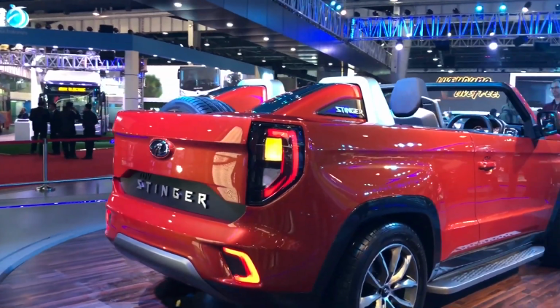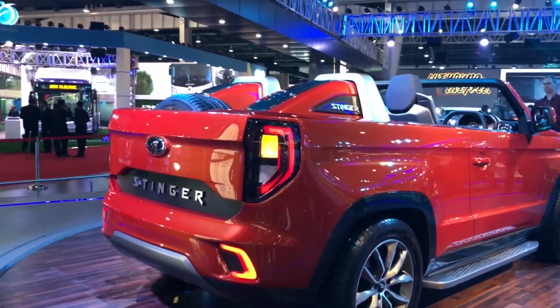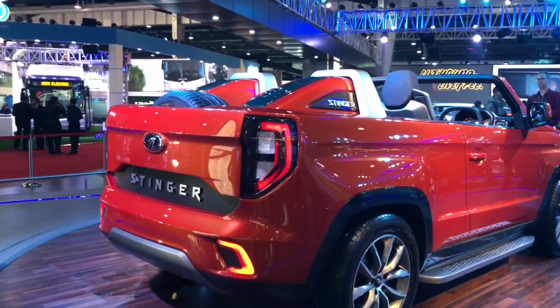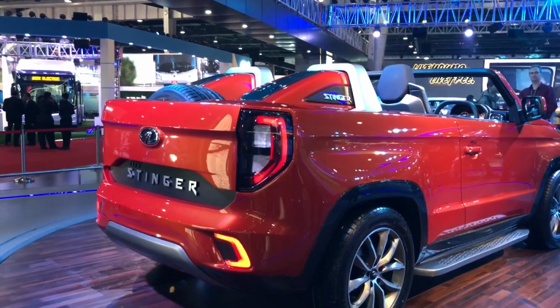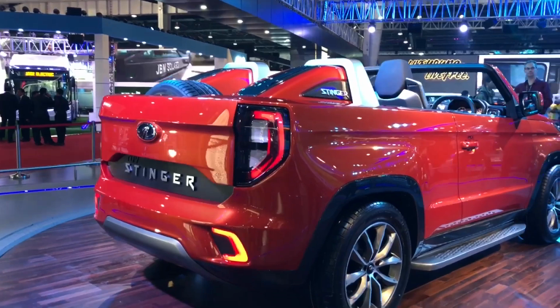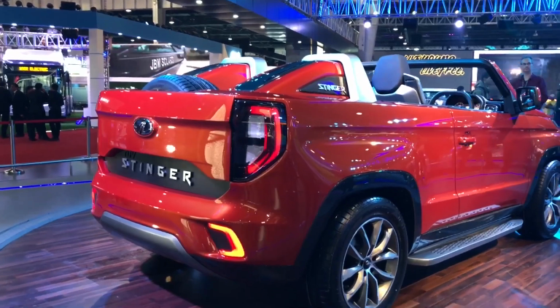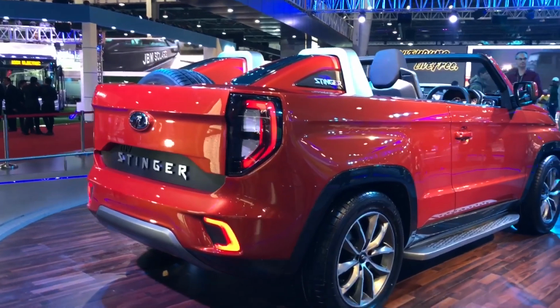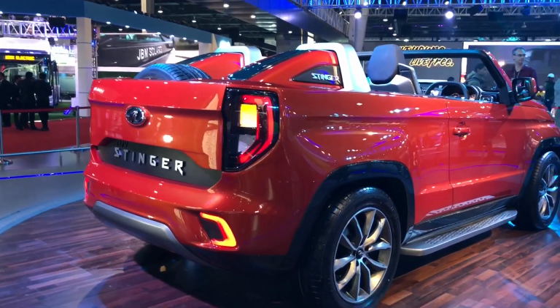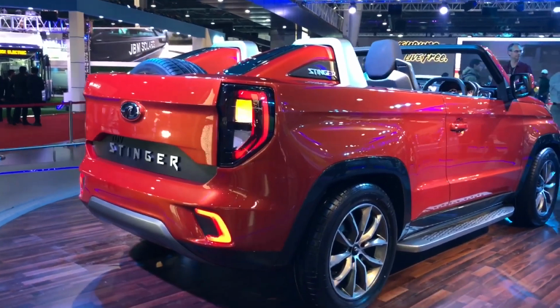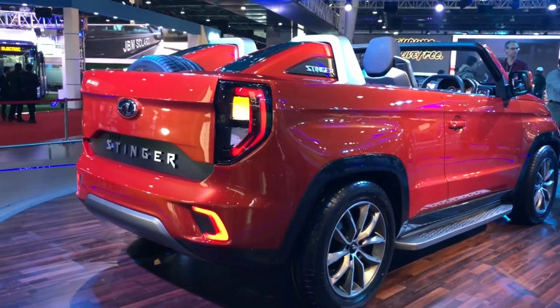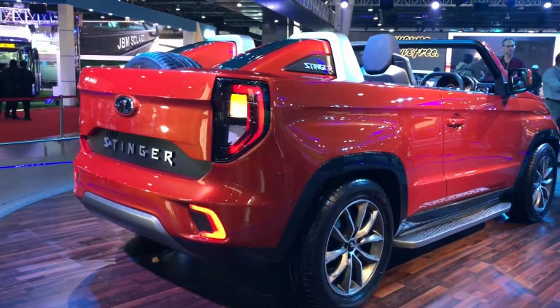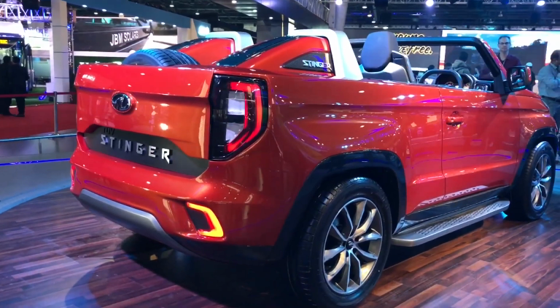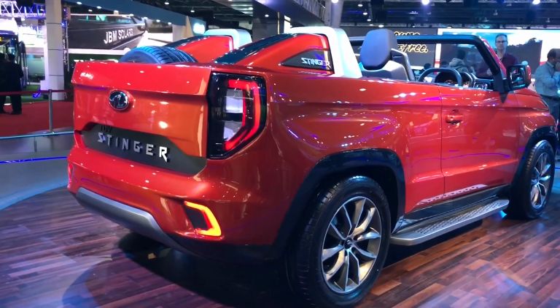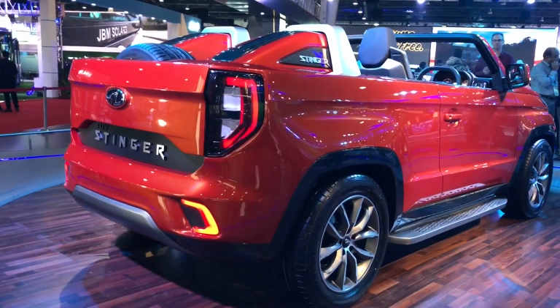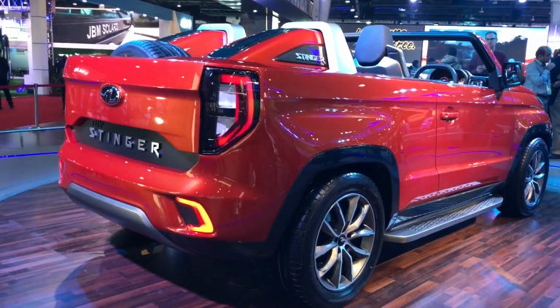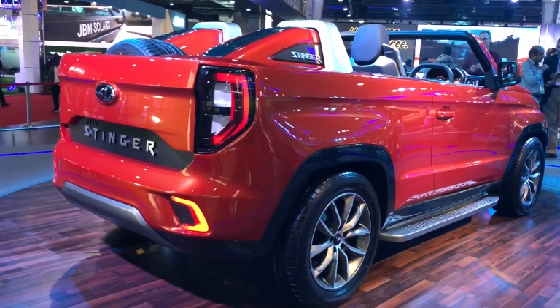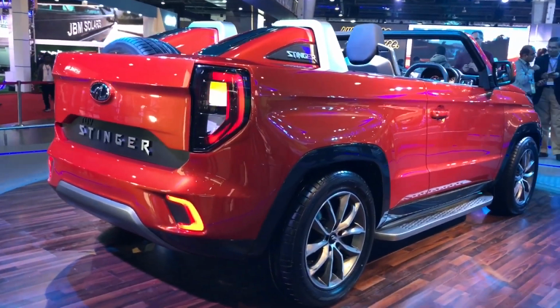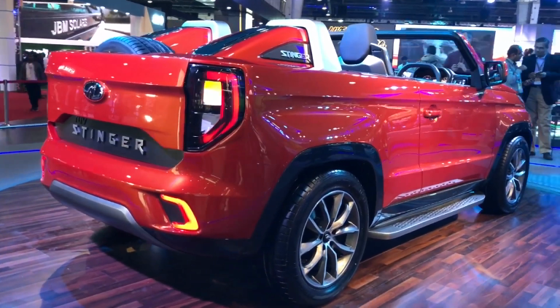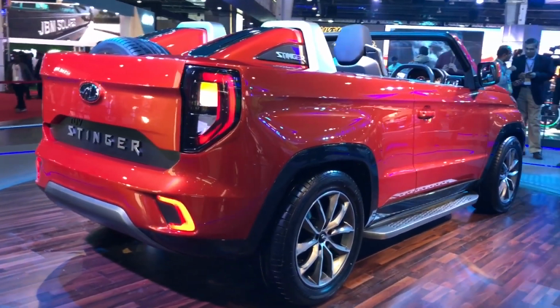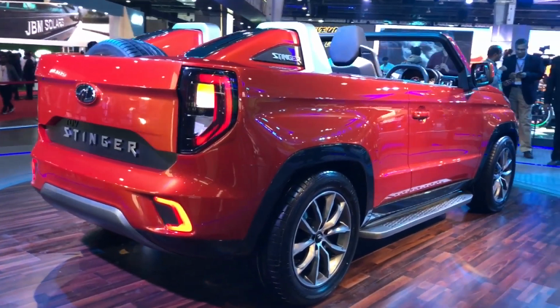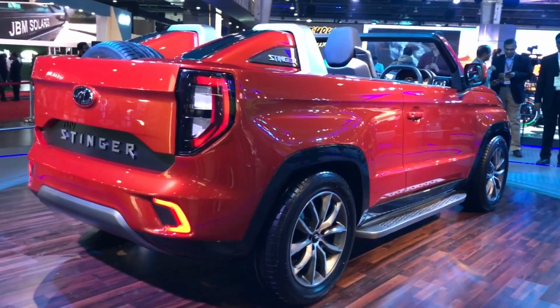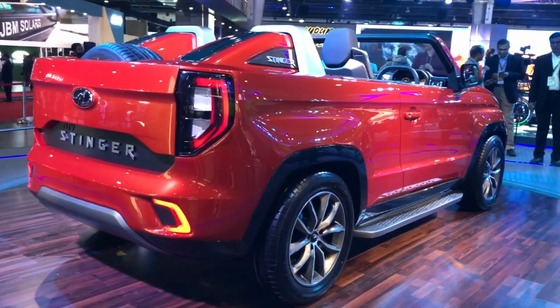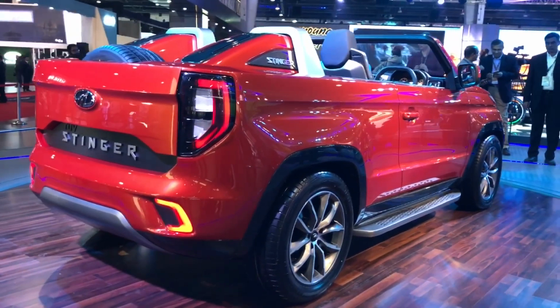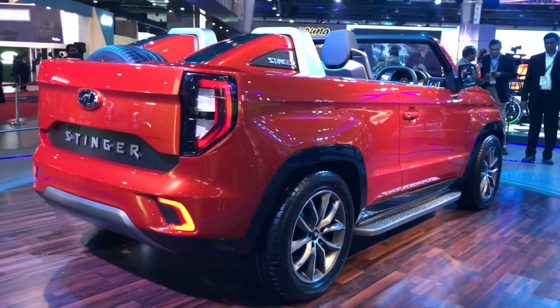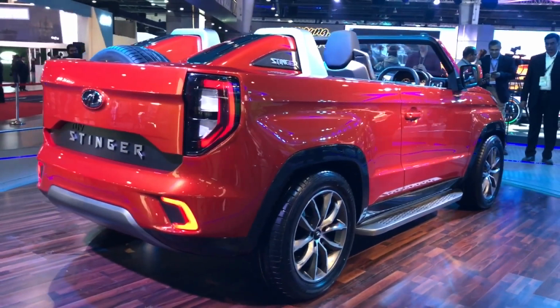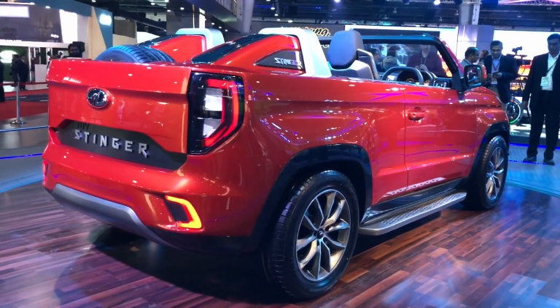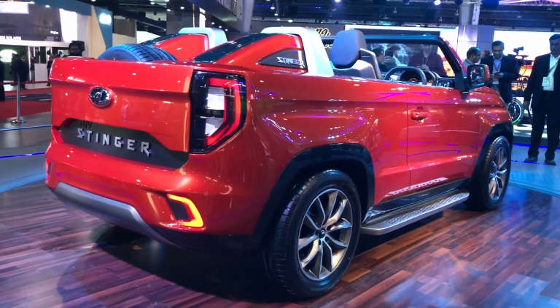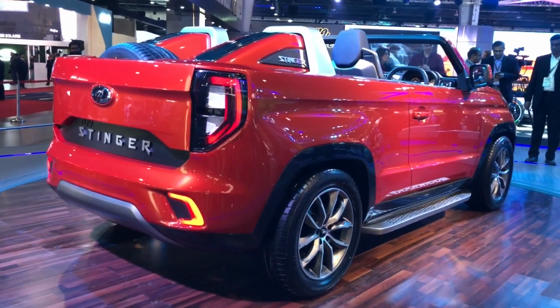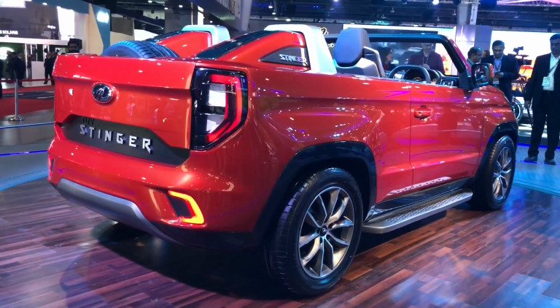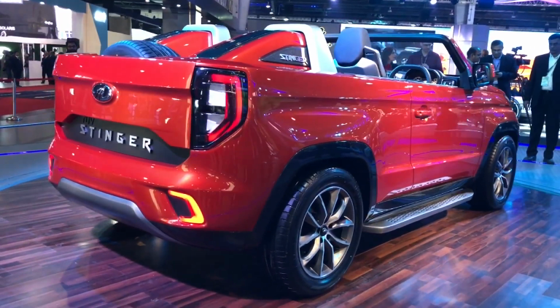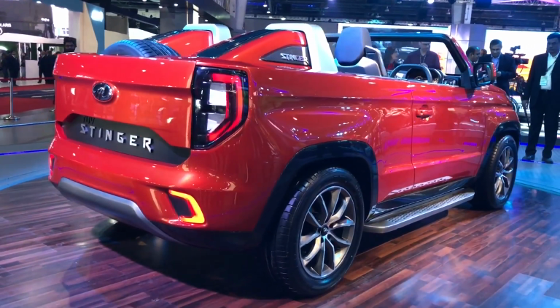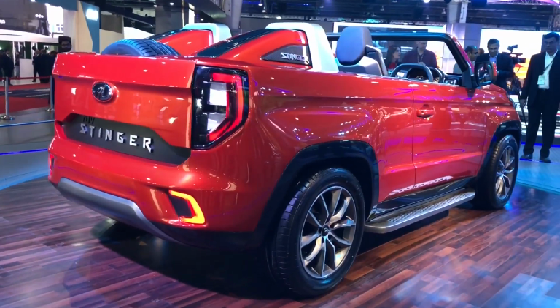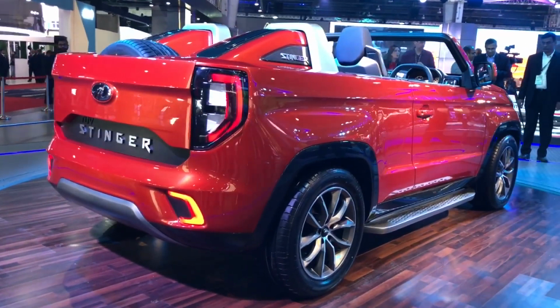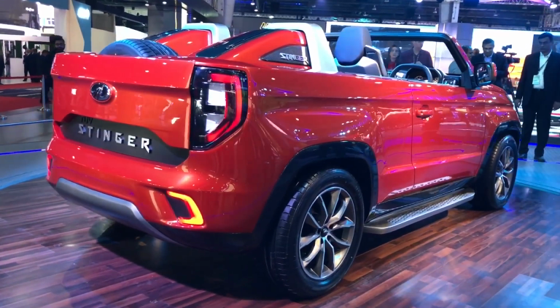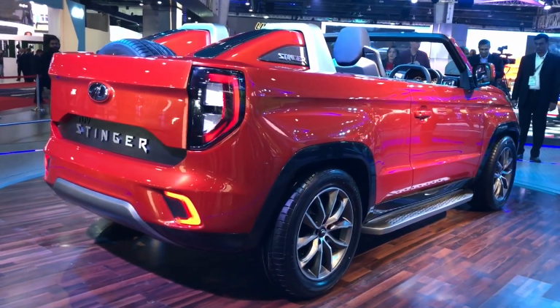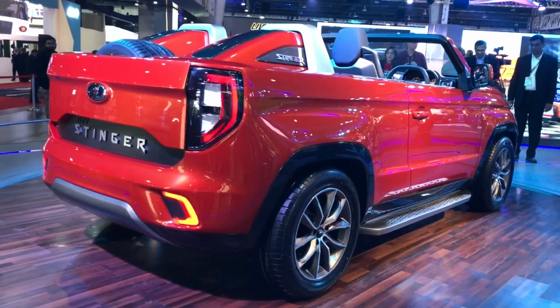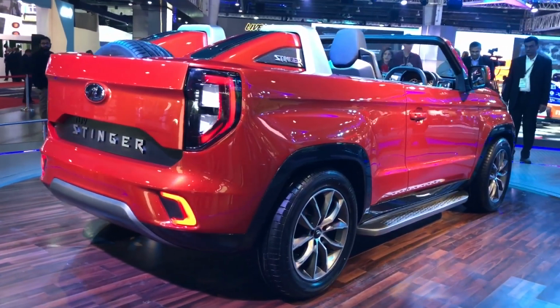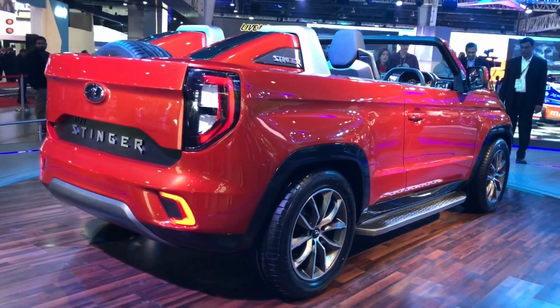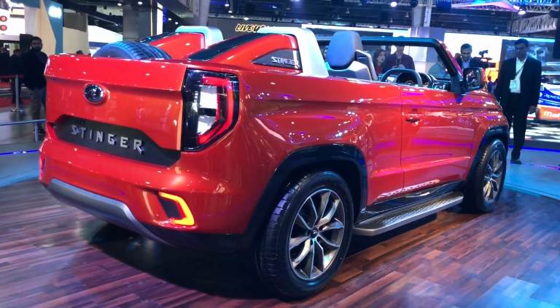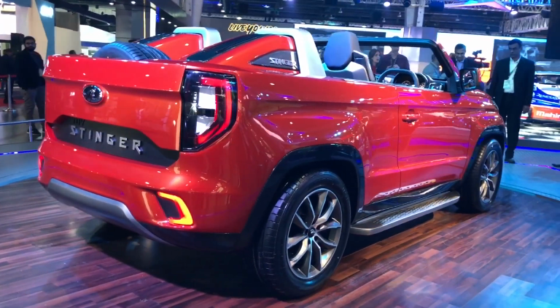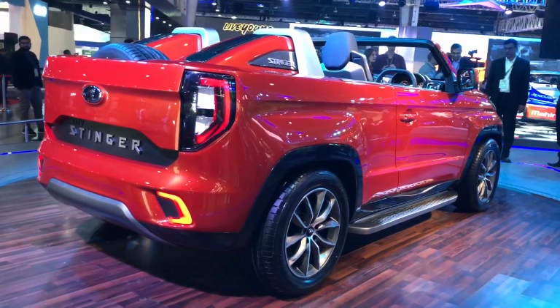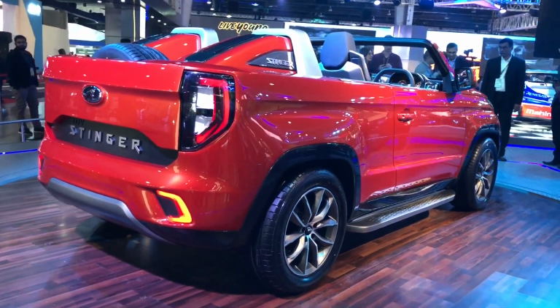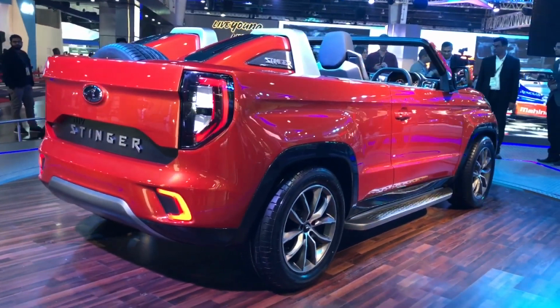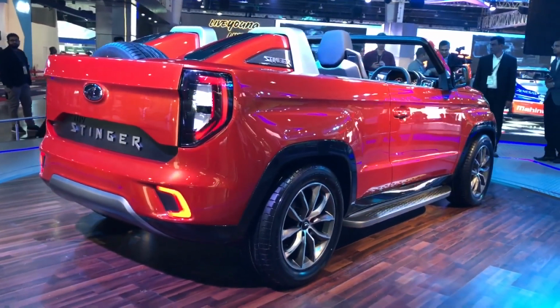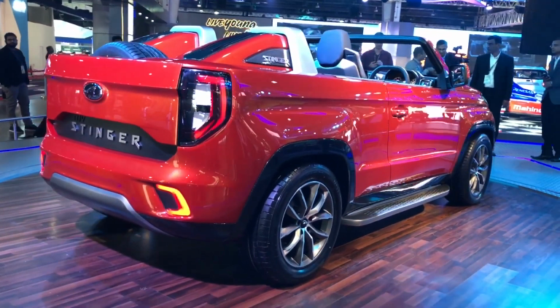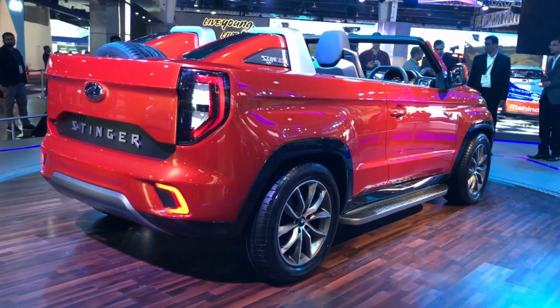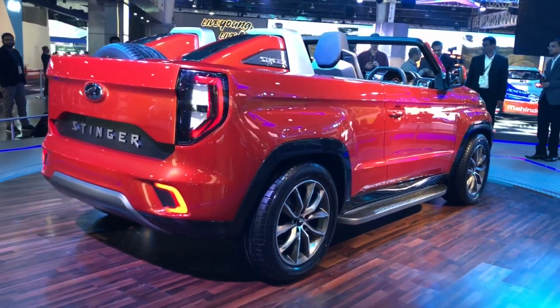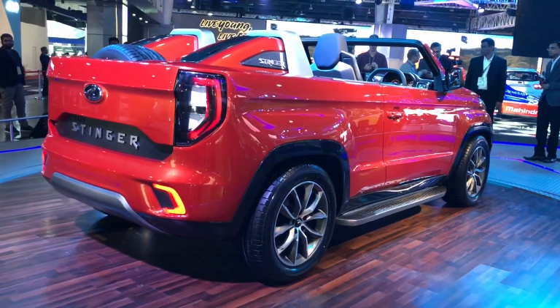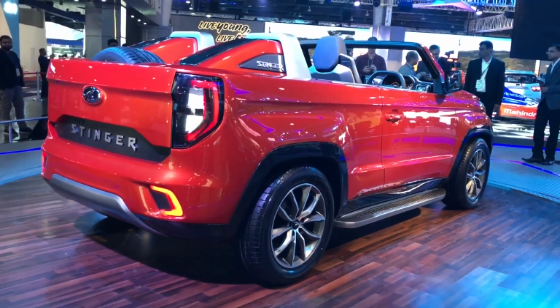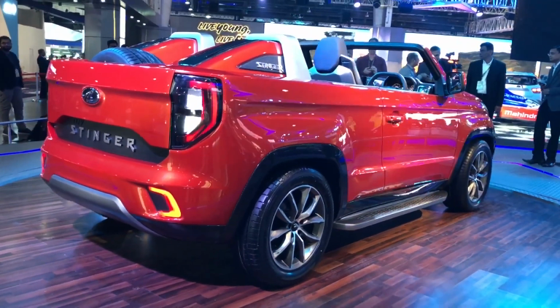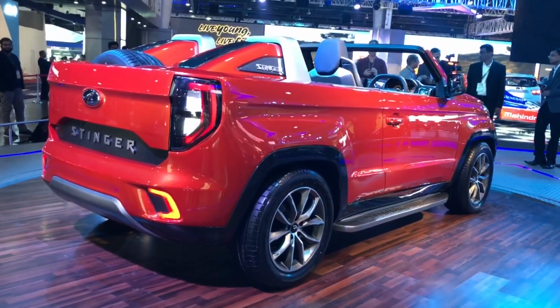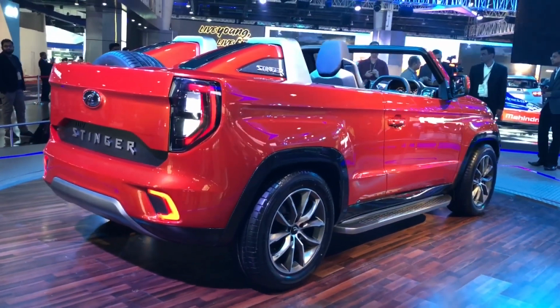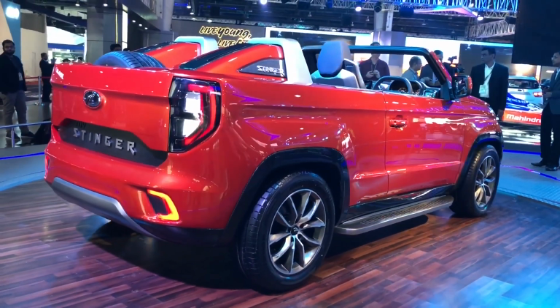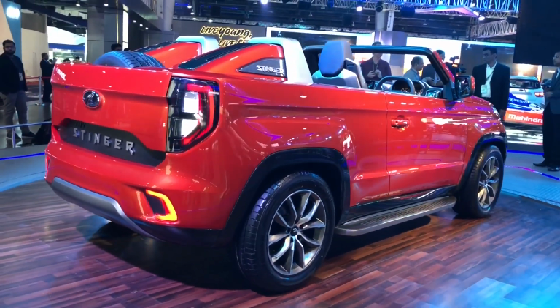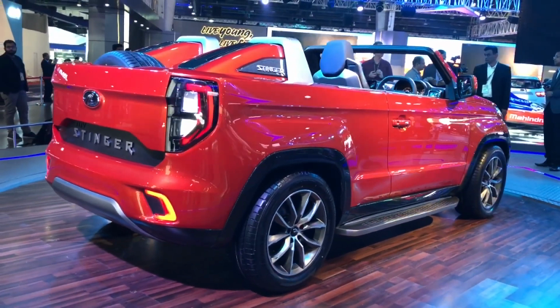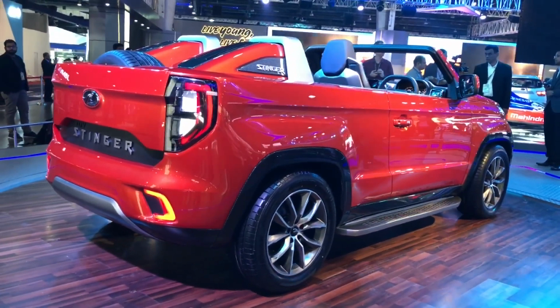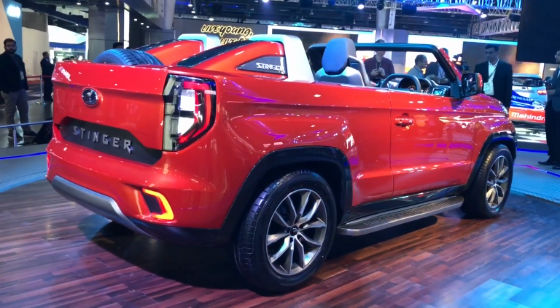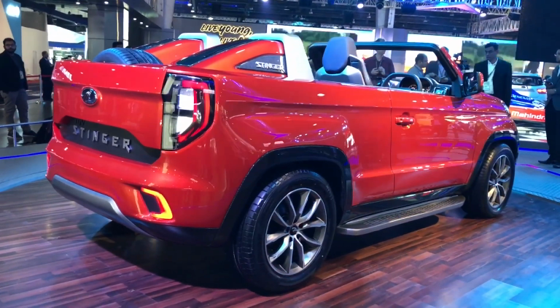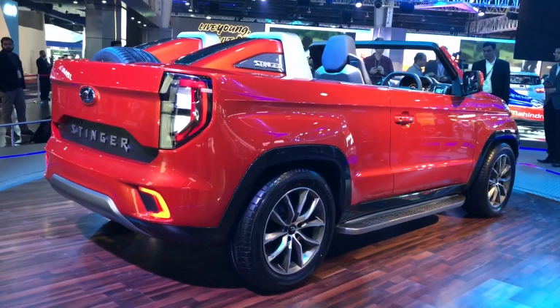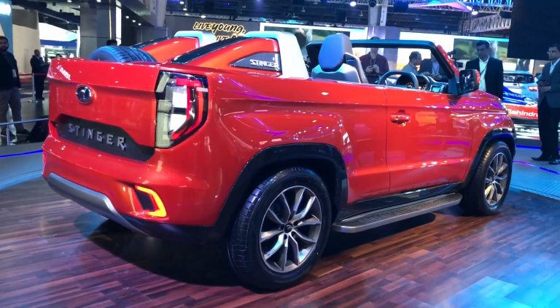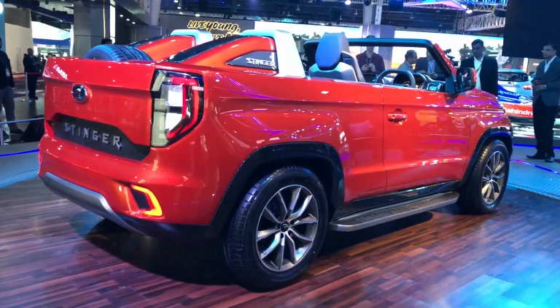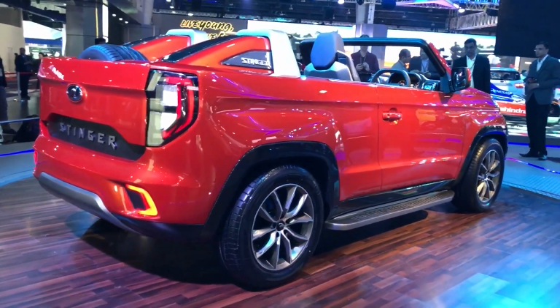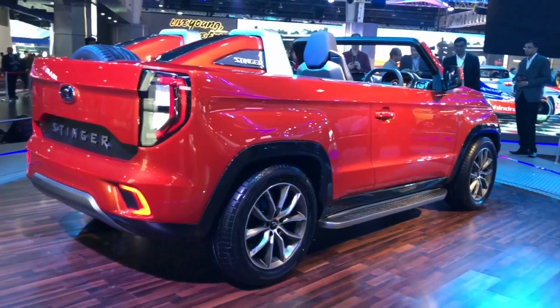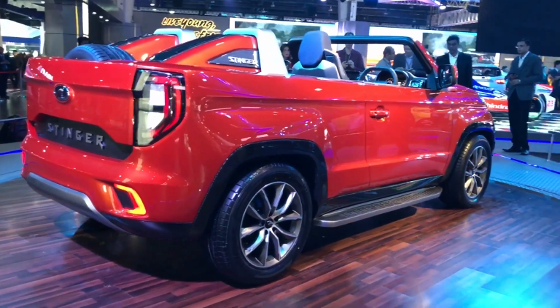So guys, this is the Mahindra Stinger. If you want it to go into production, do write it in the comments below and hopefully Mahindra listens.